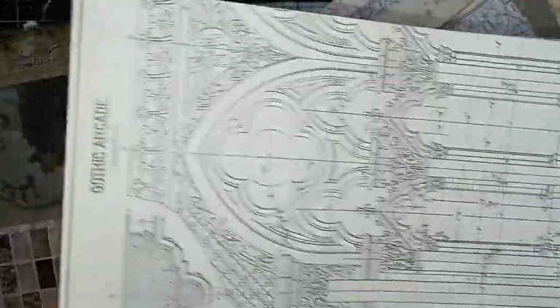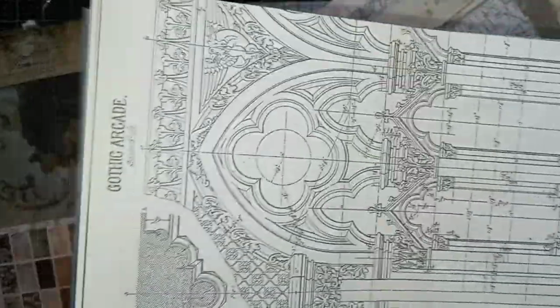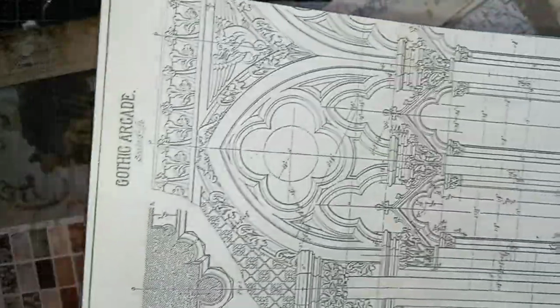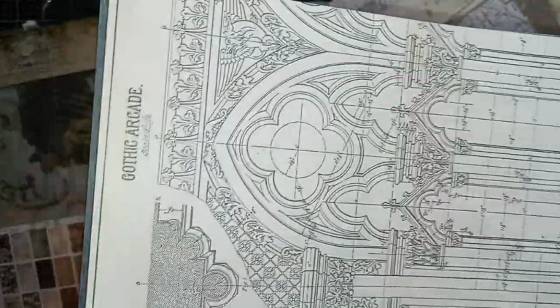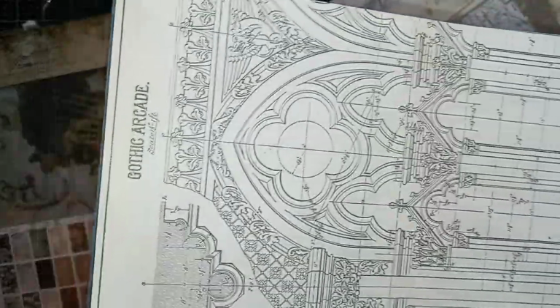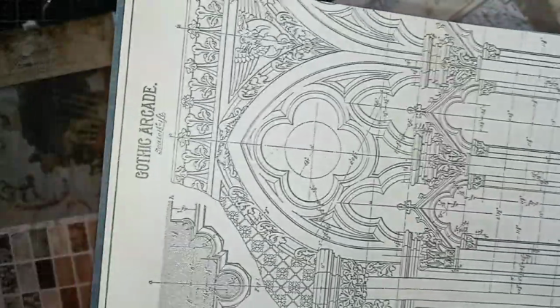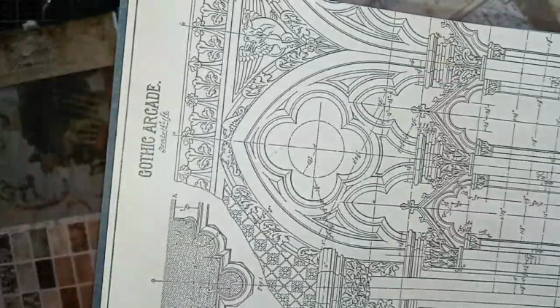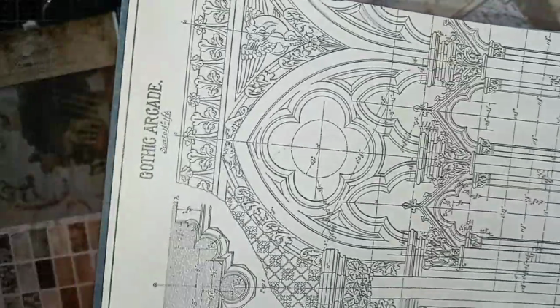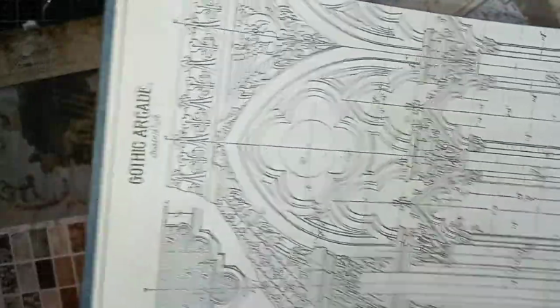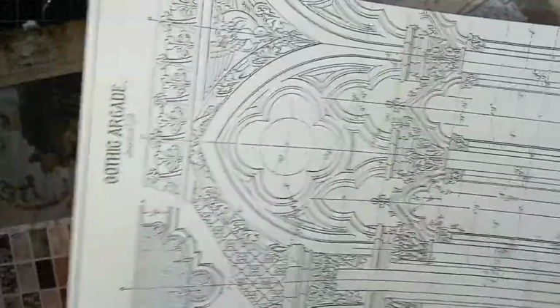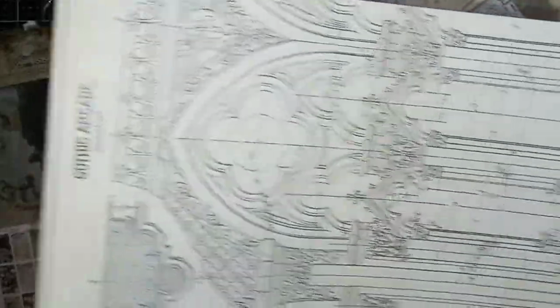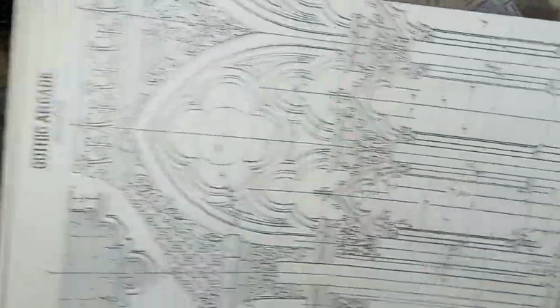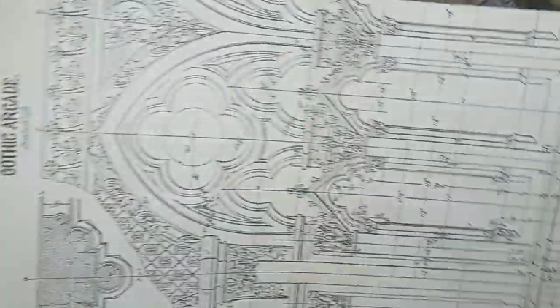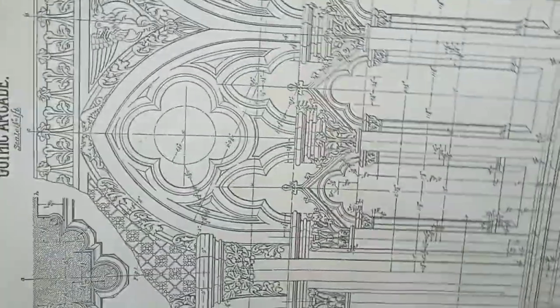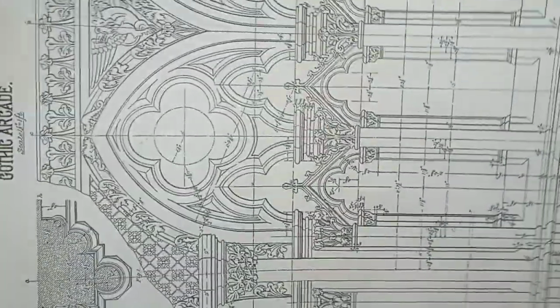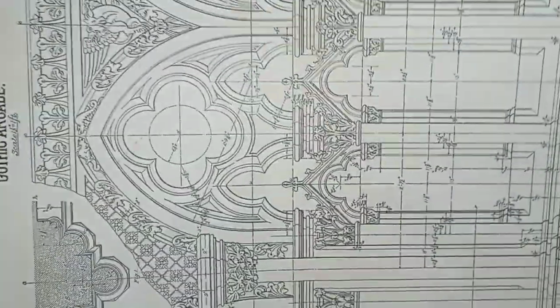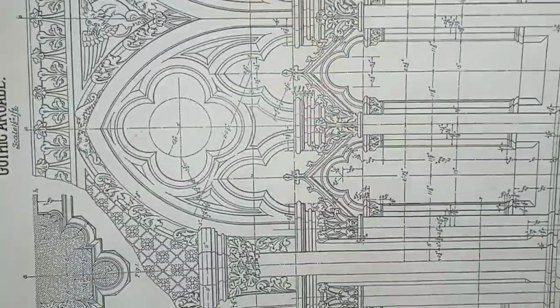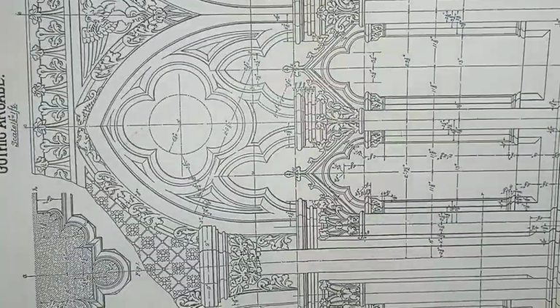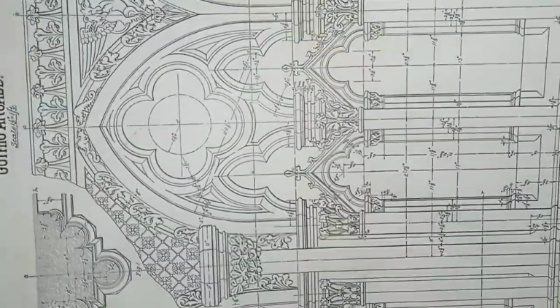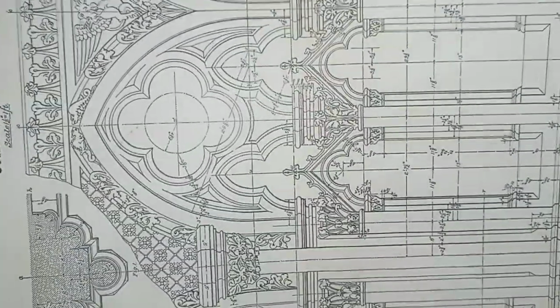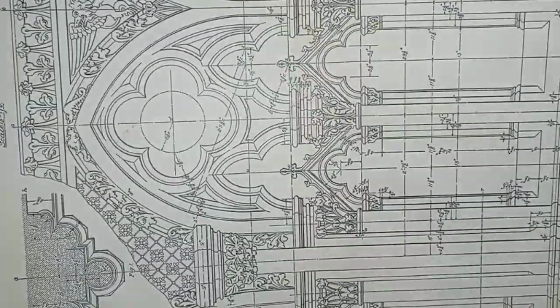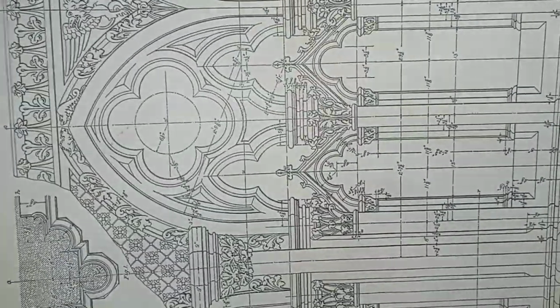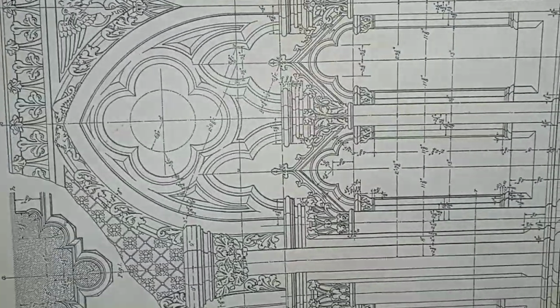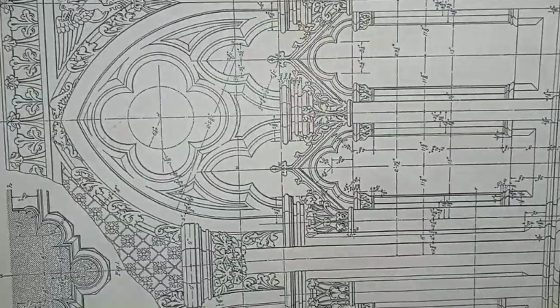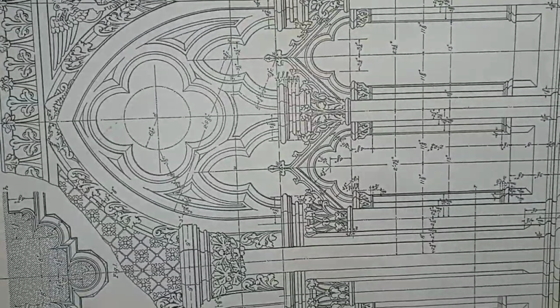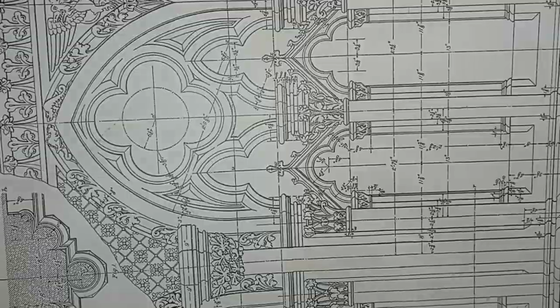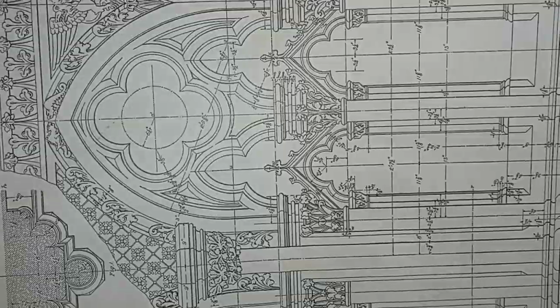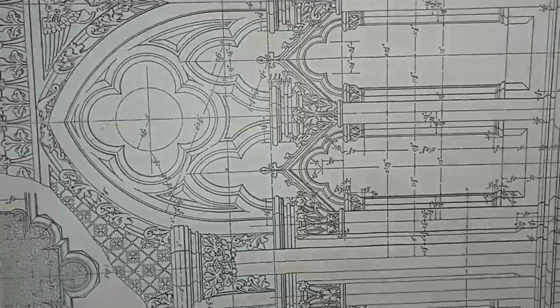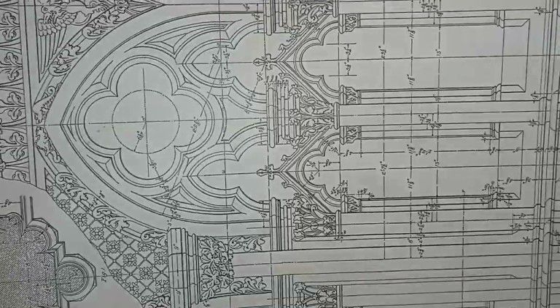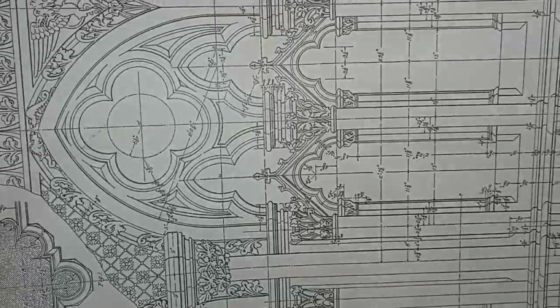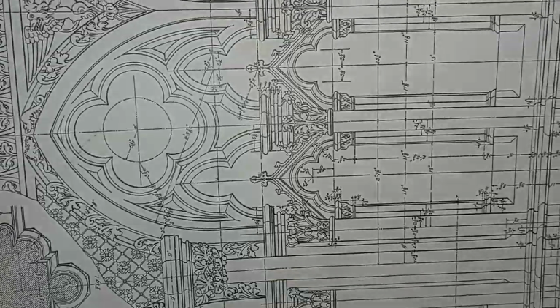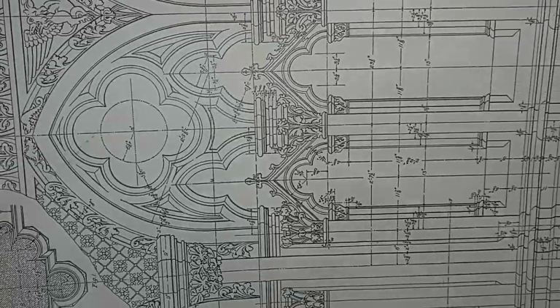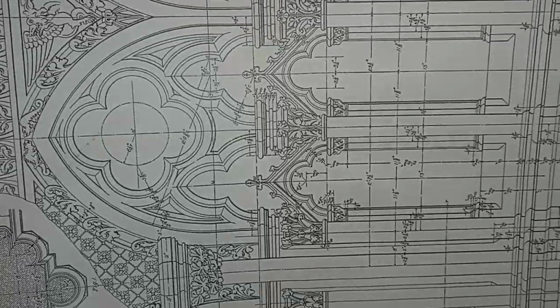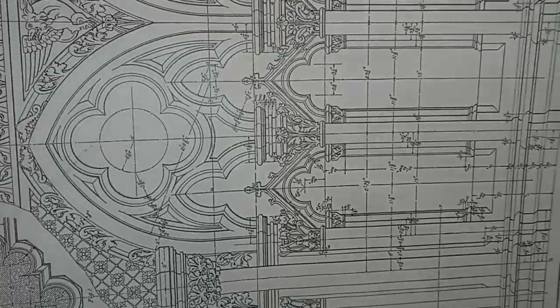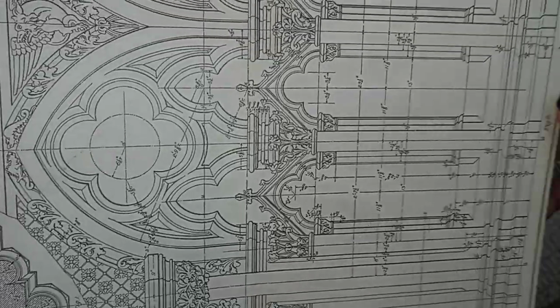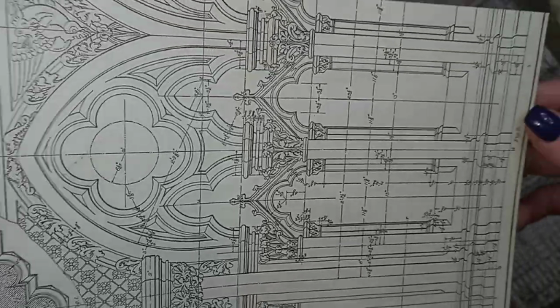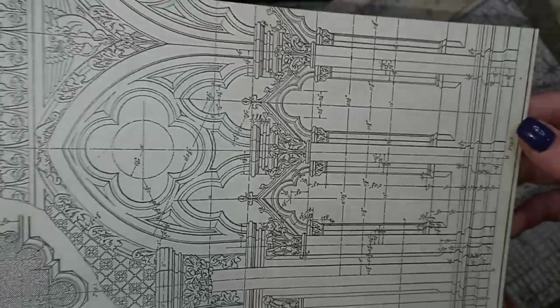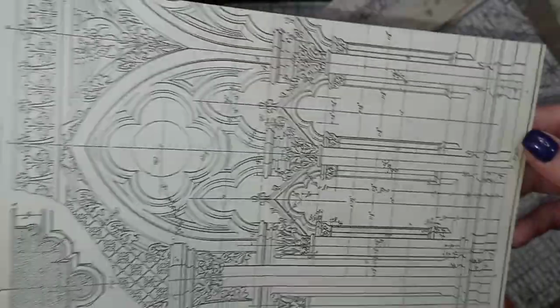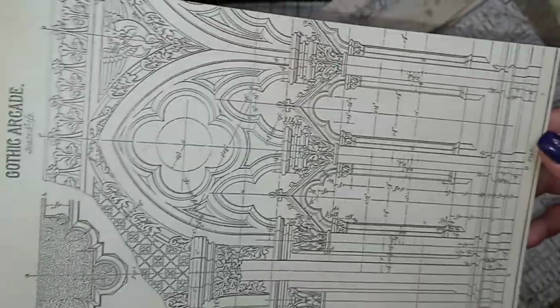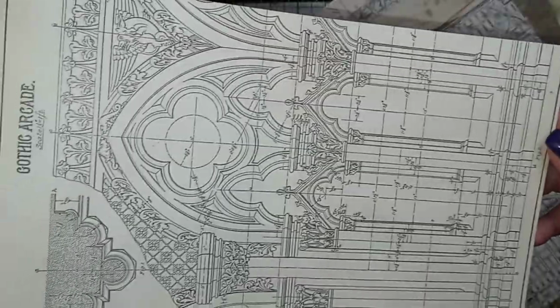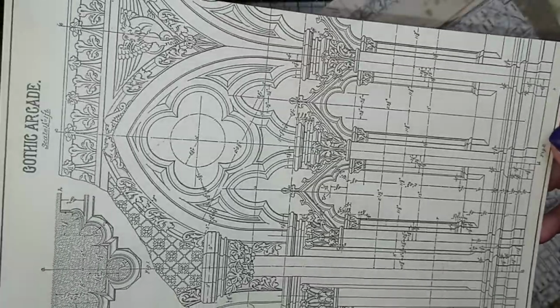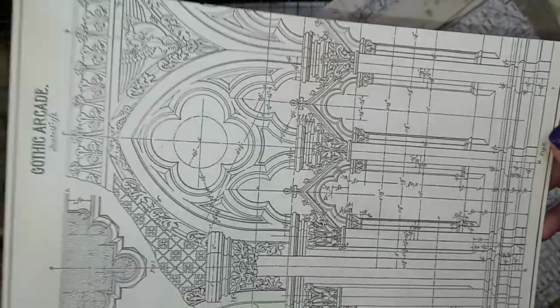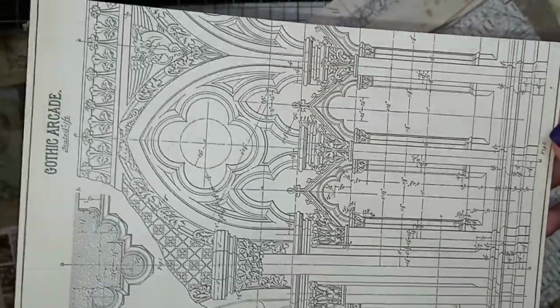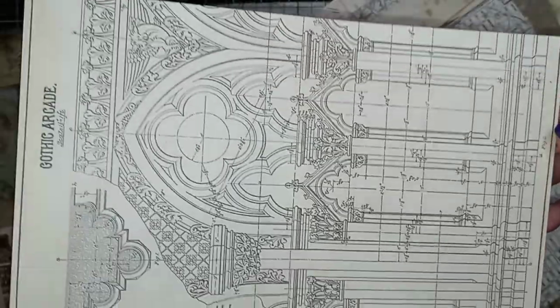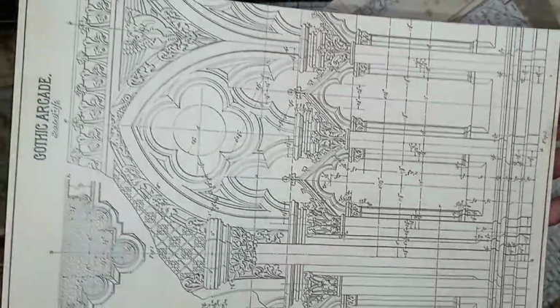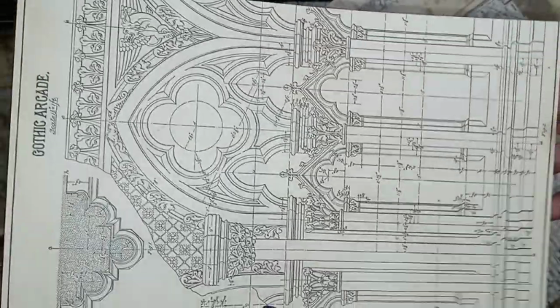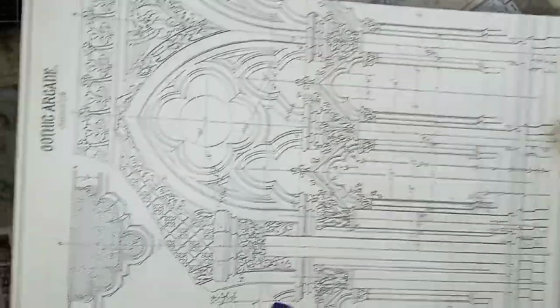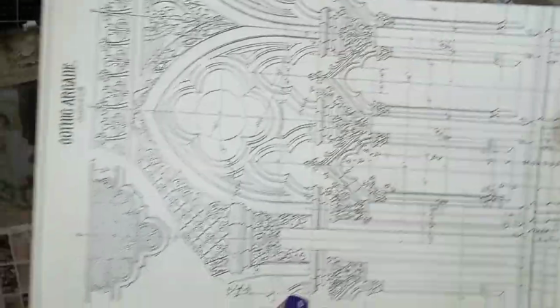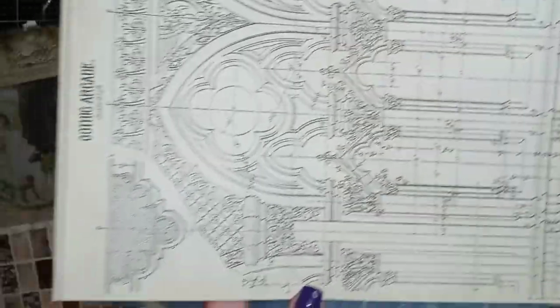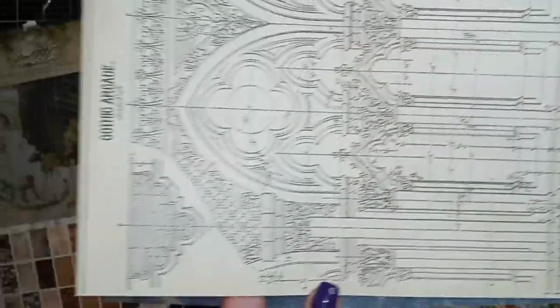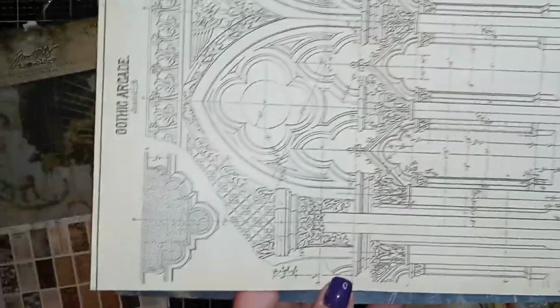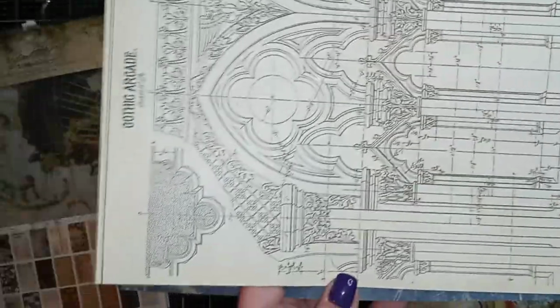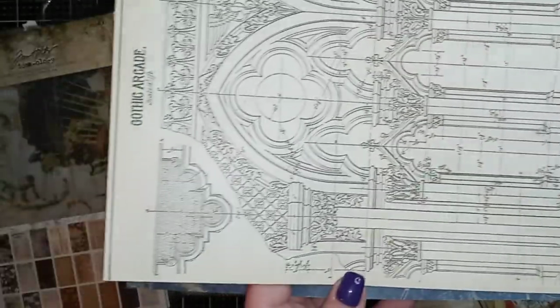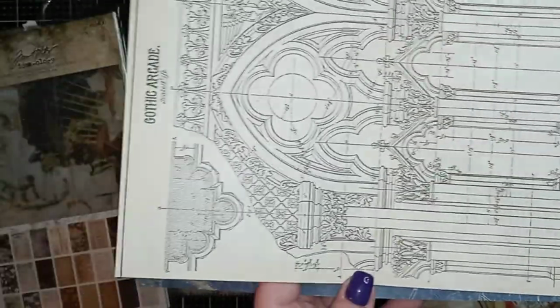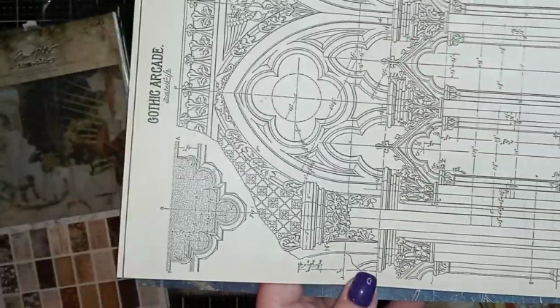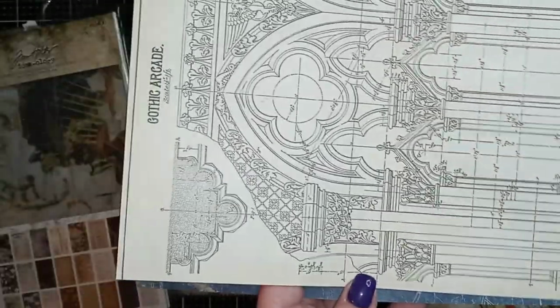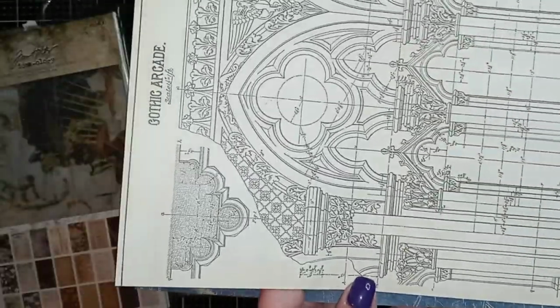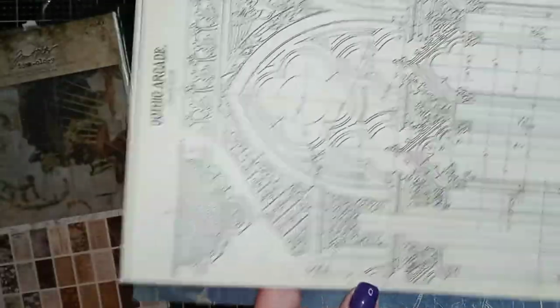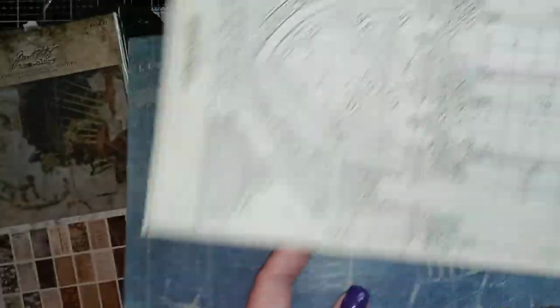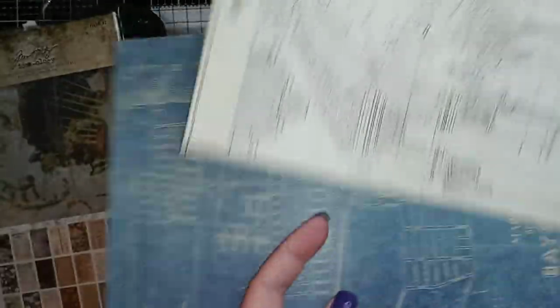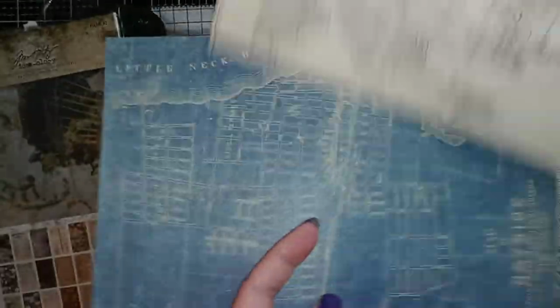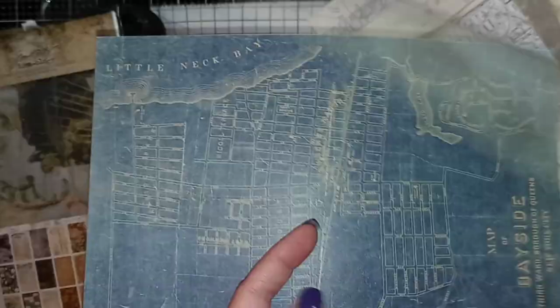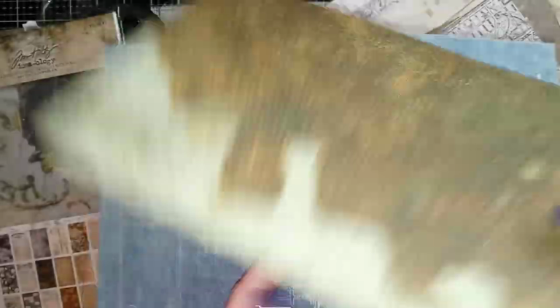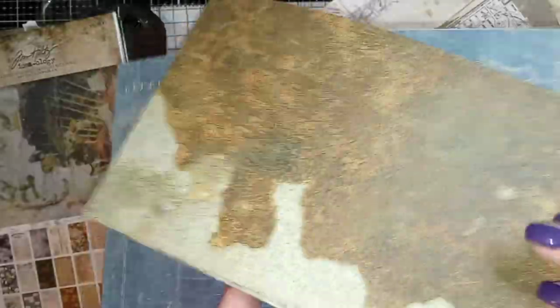That just looks like a roughed up outside of a book maybe — distressed, anyway. Another part of a map here. Oh my gosh — look at this. Gothic arcade. Look at that architecture design. That's cool. It's really neat.